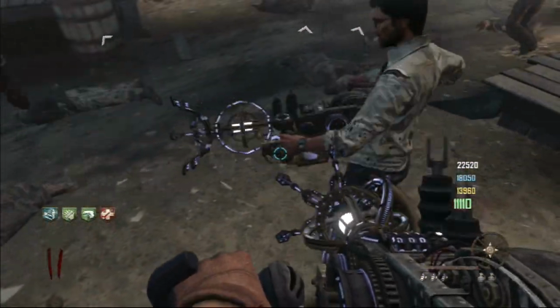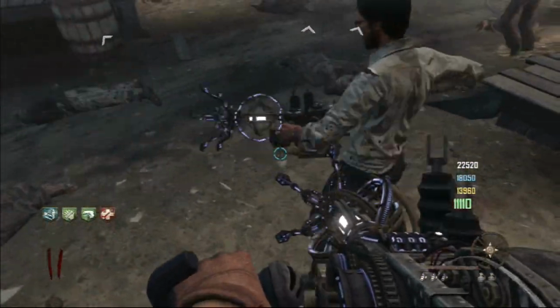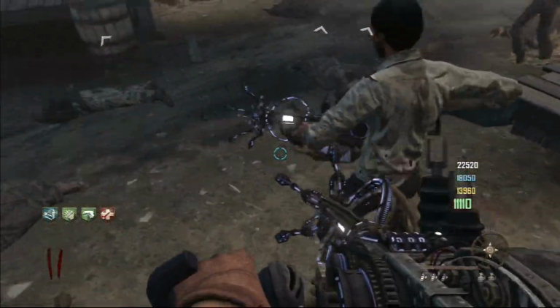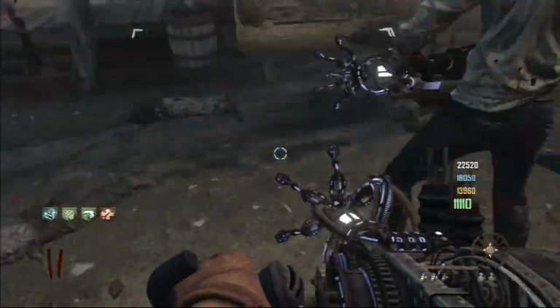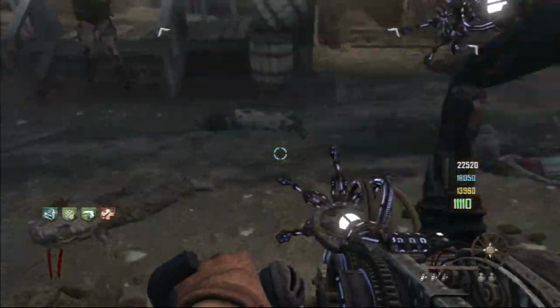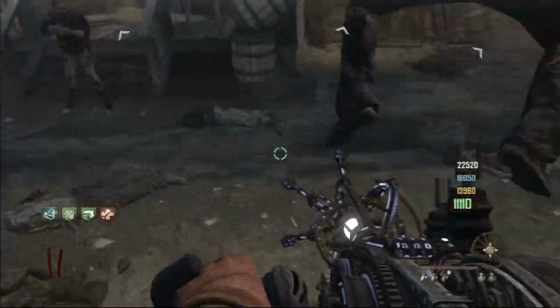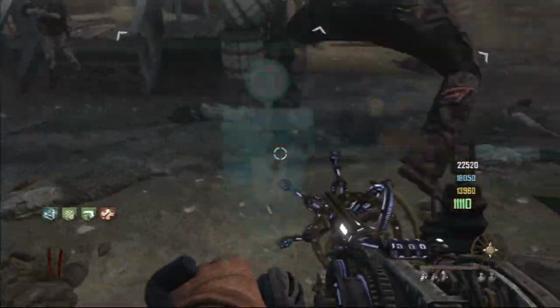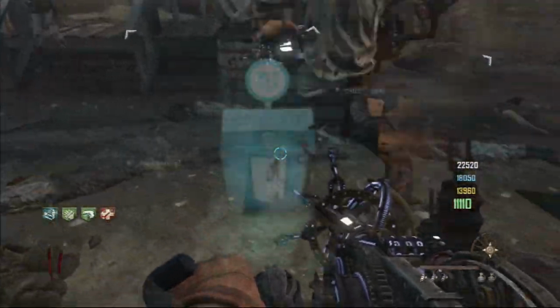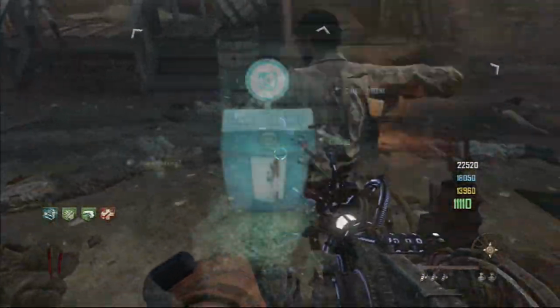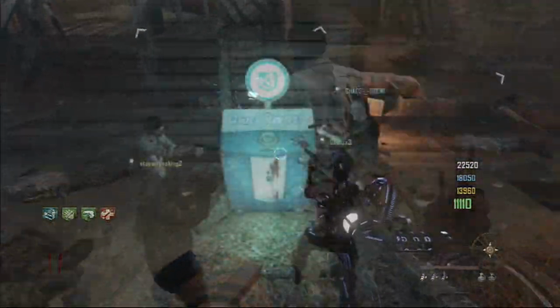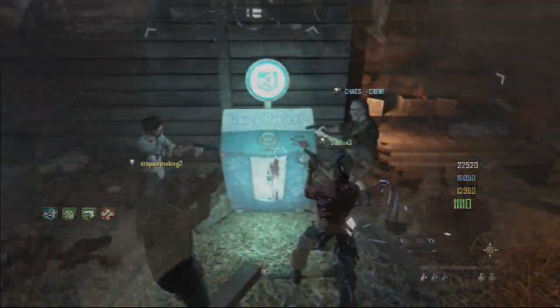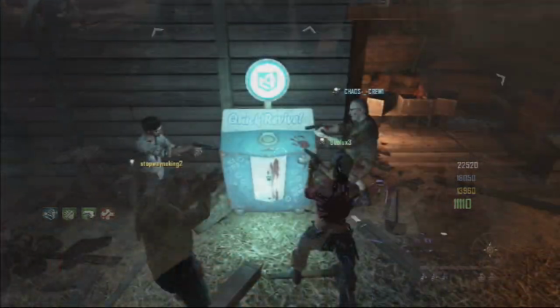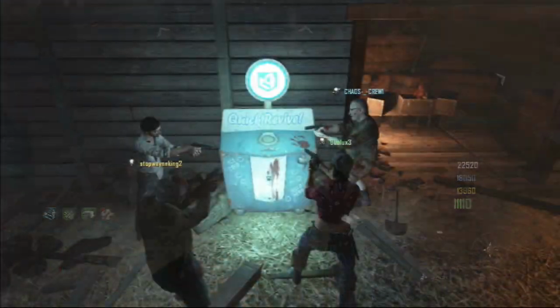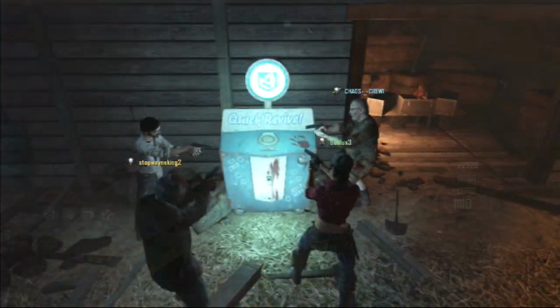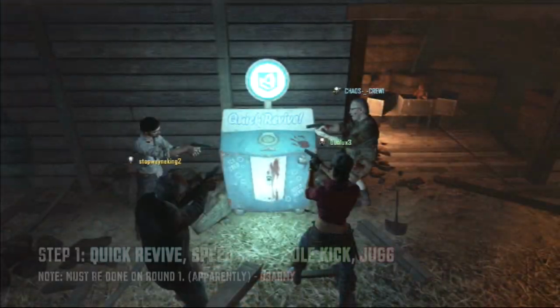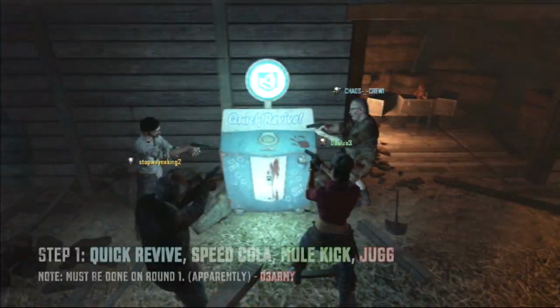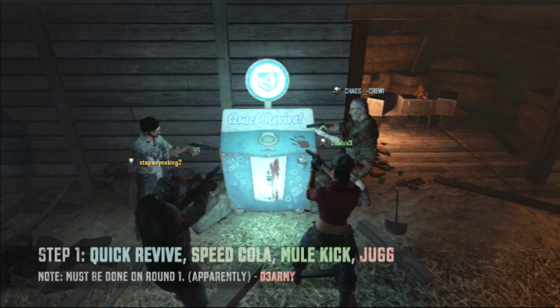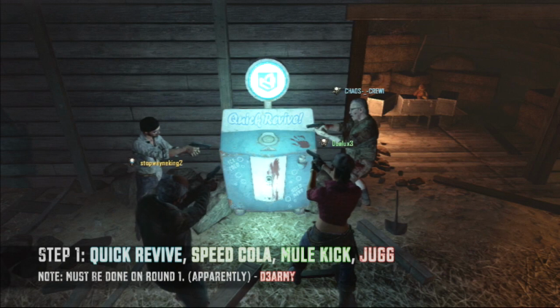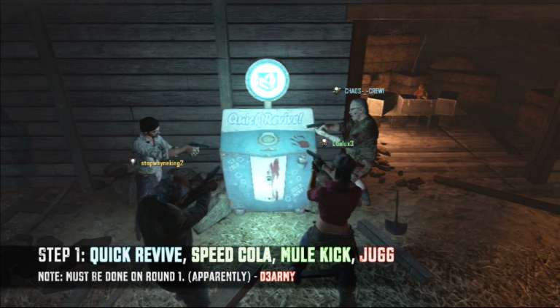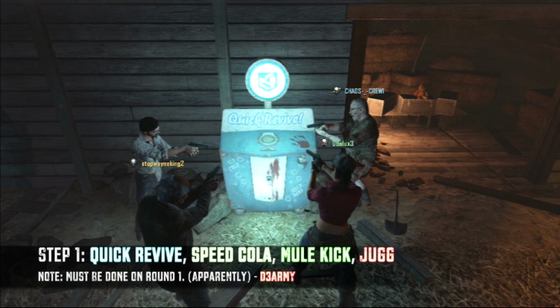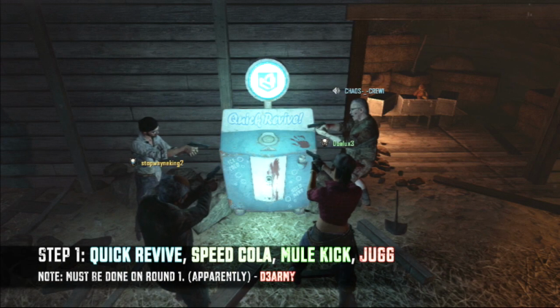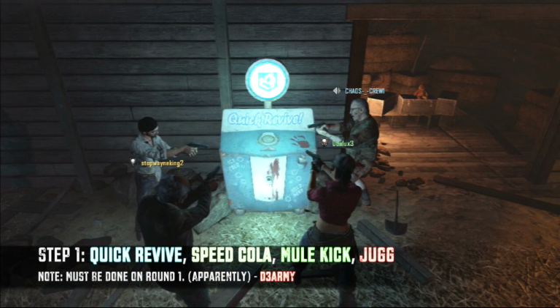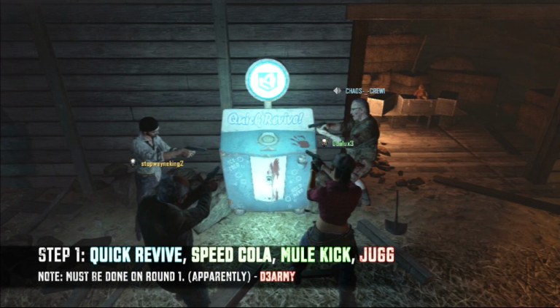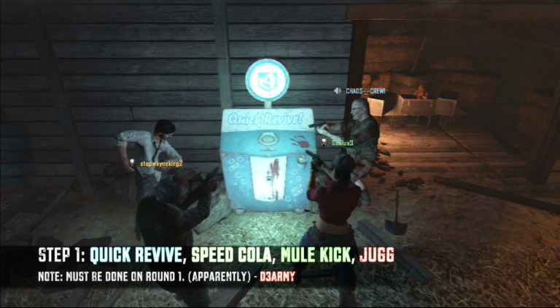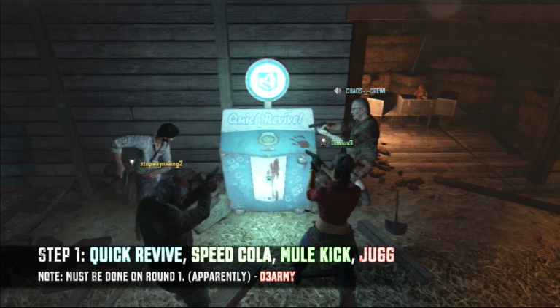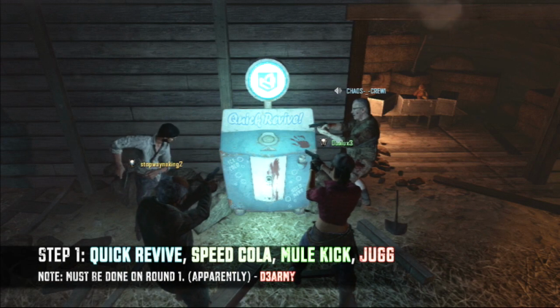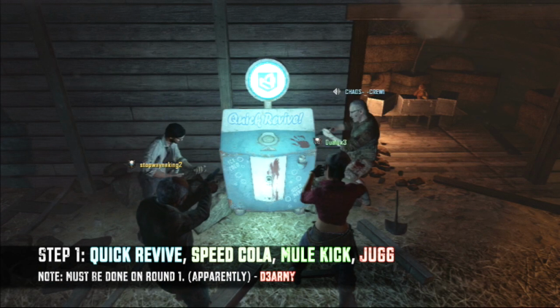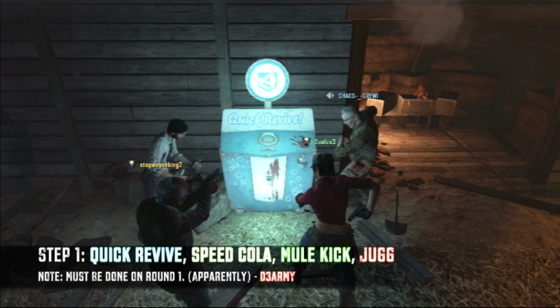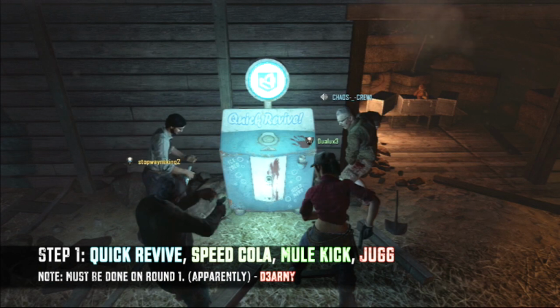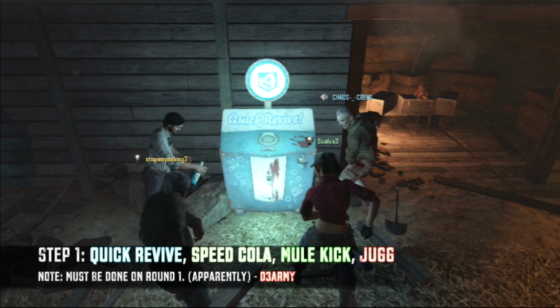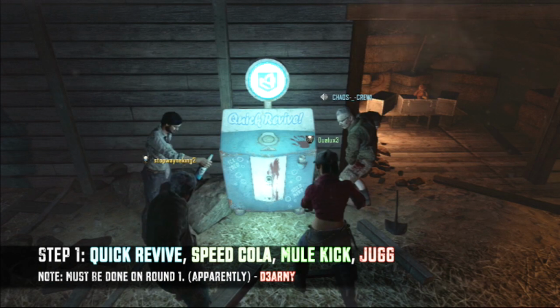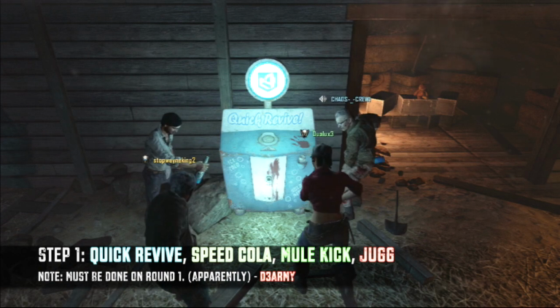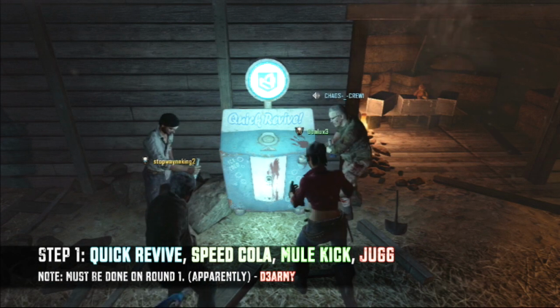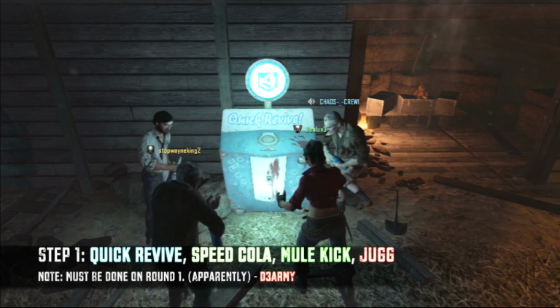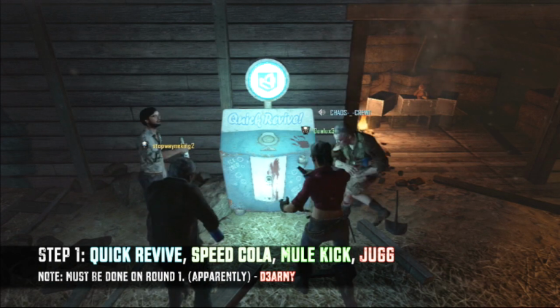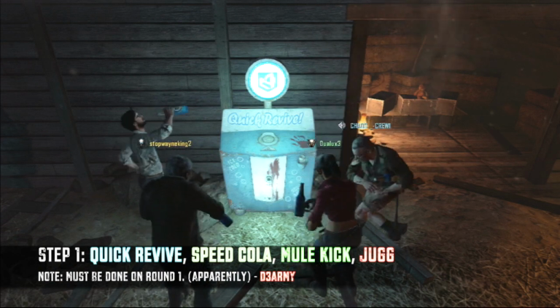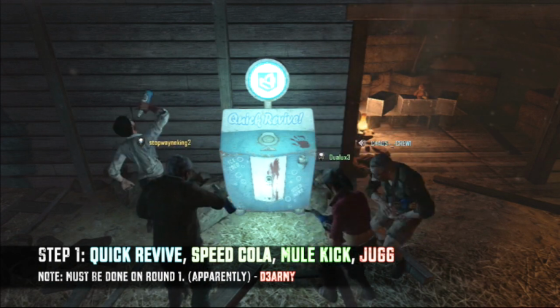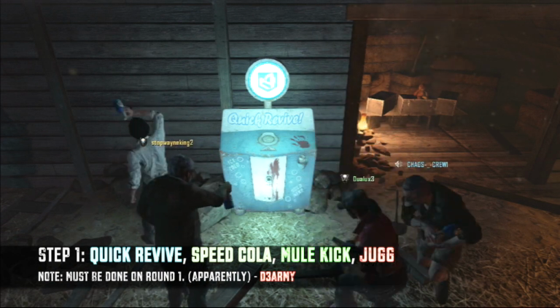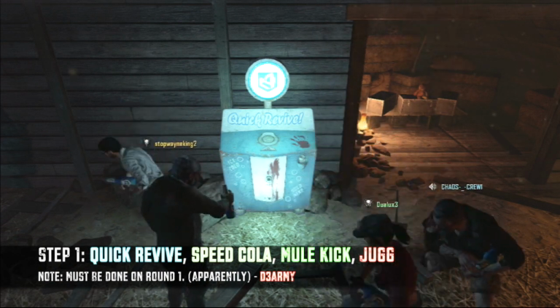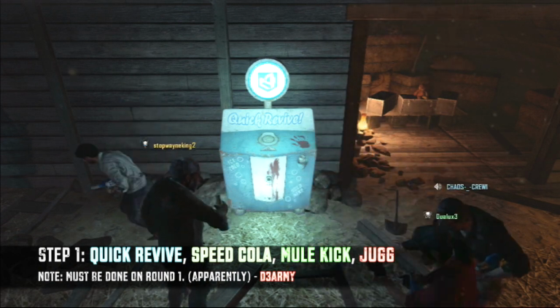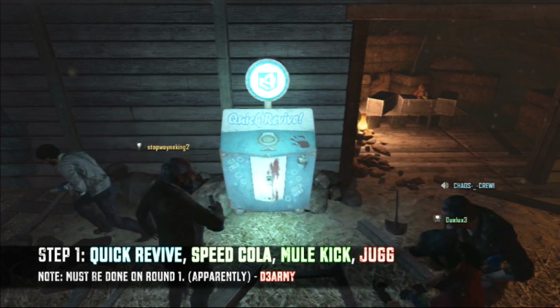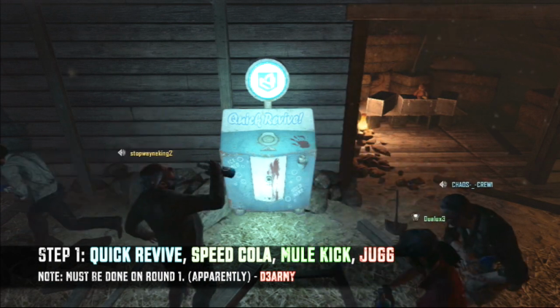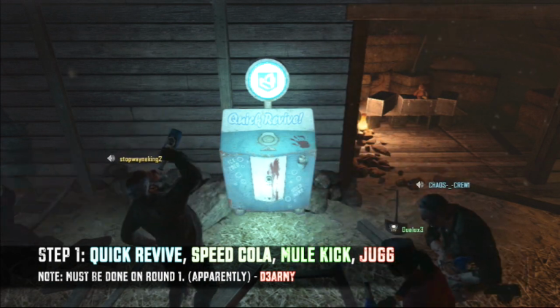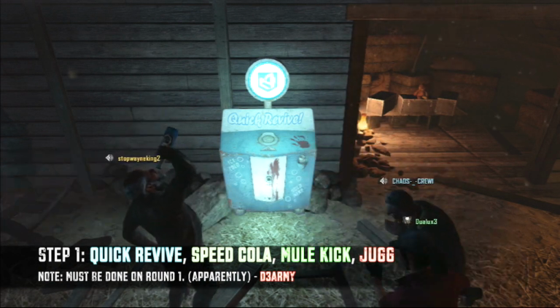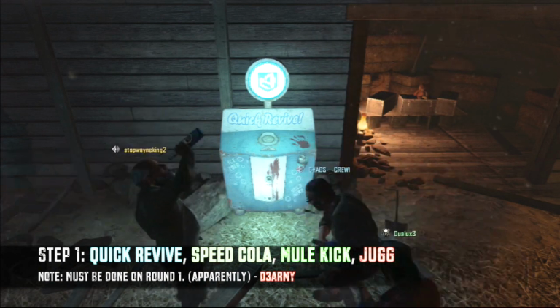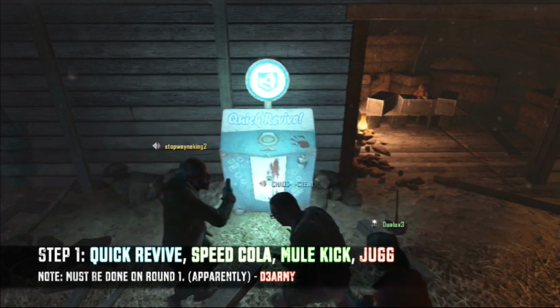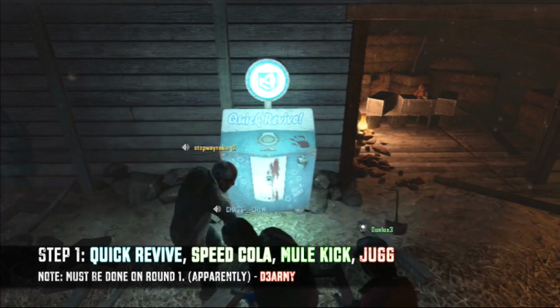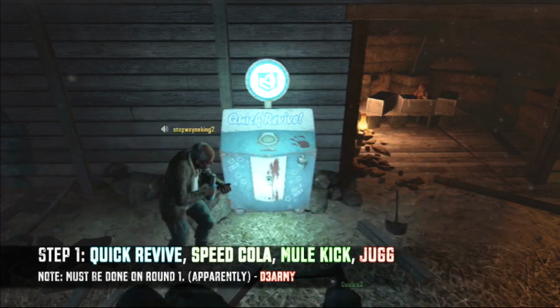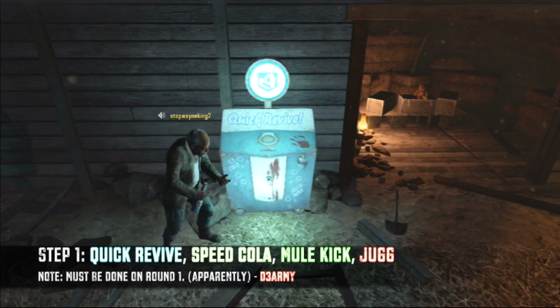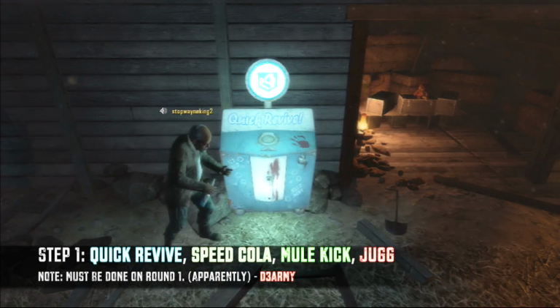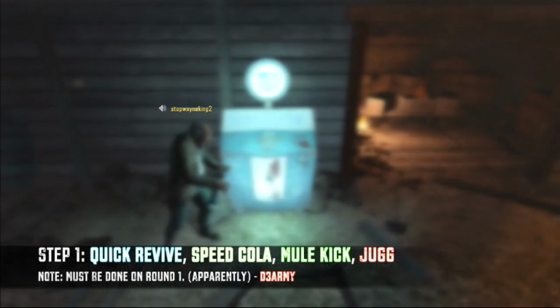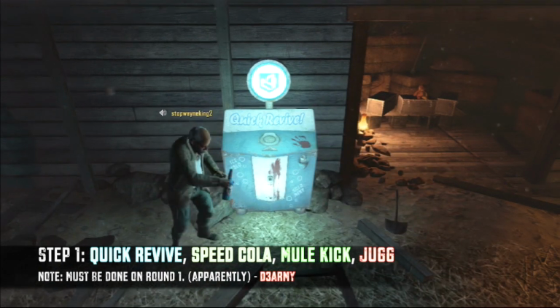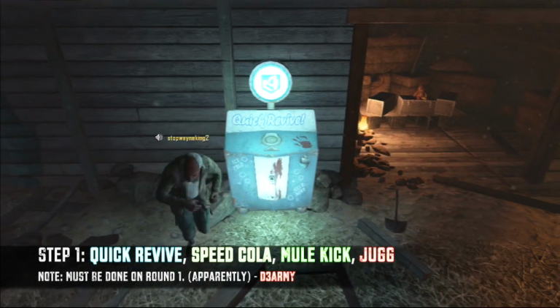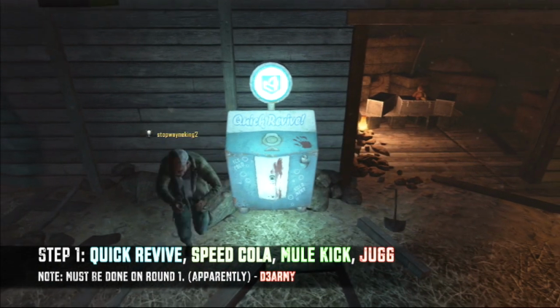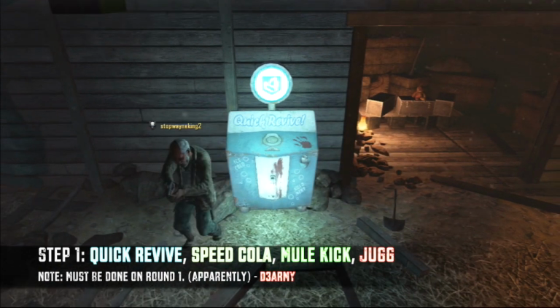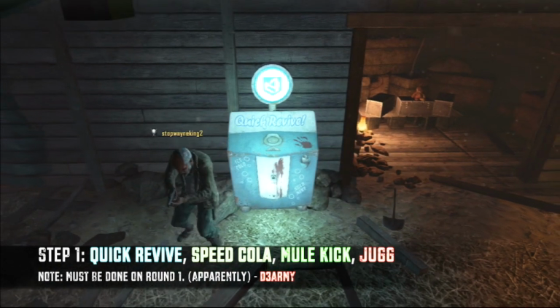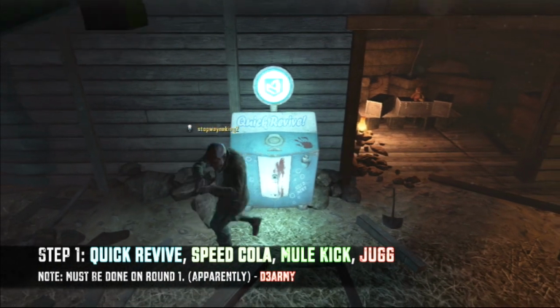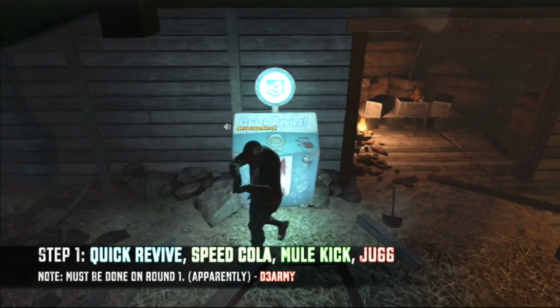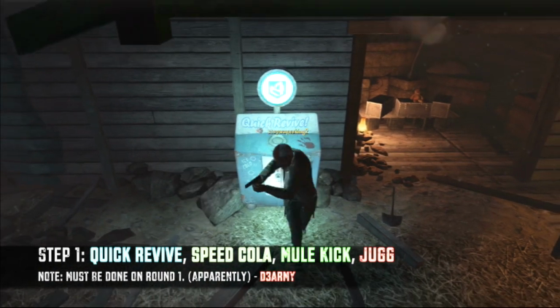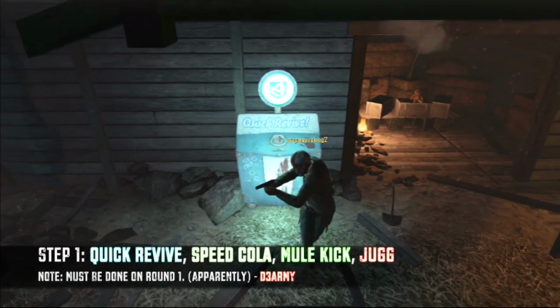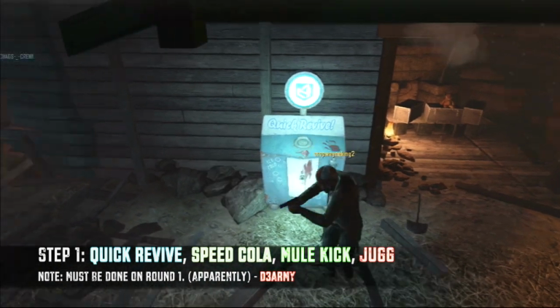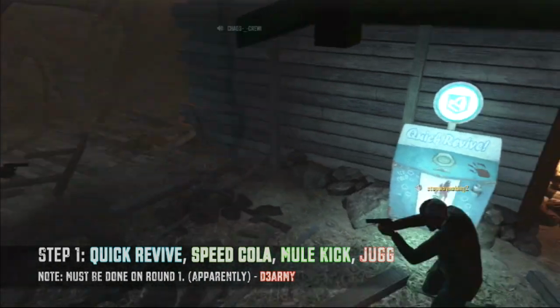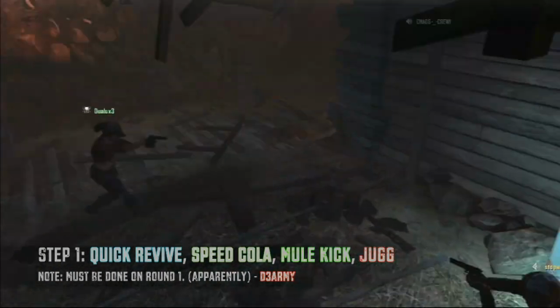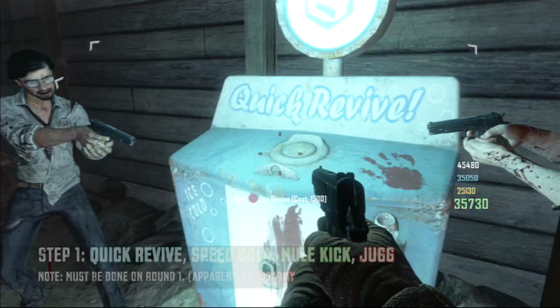The first step of this glitch is you want everyone to buy Quick Revive at the exact same time. To do that, just get one person to count down from three just like this.